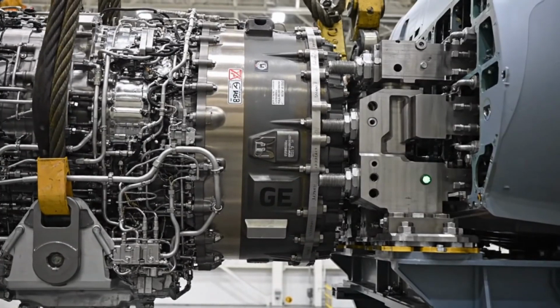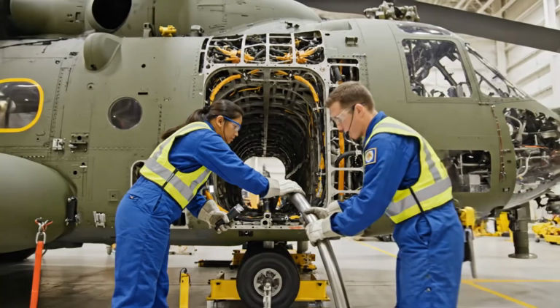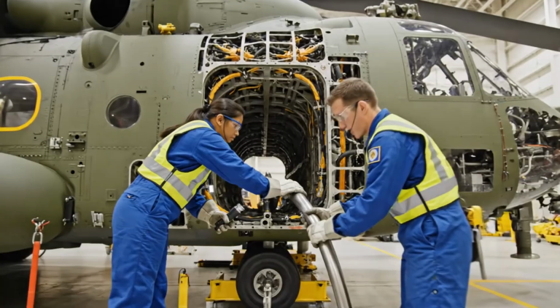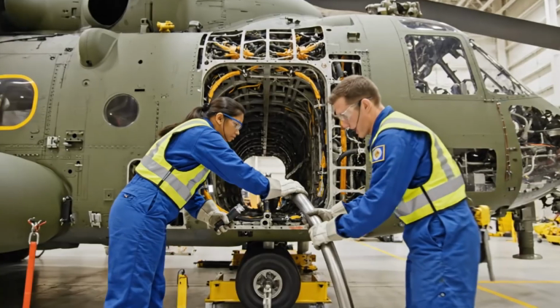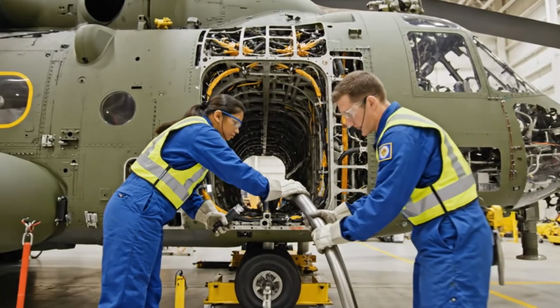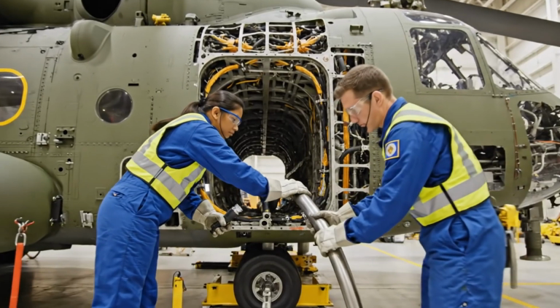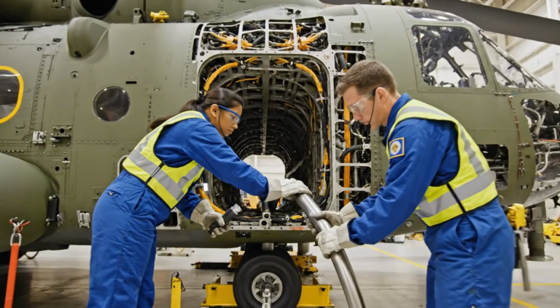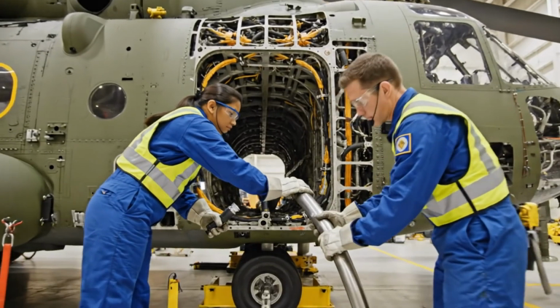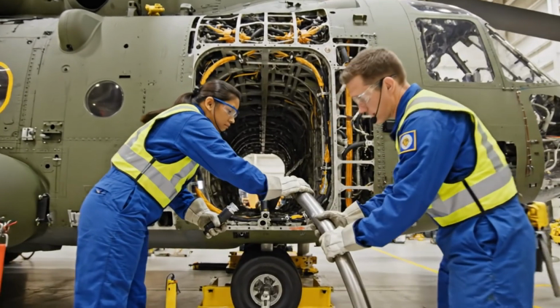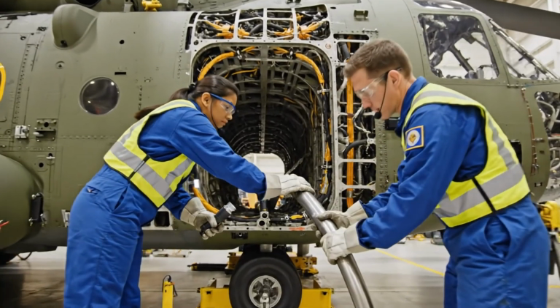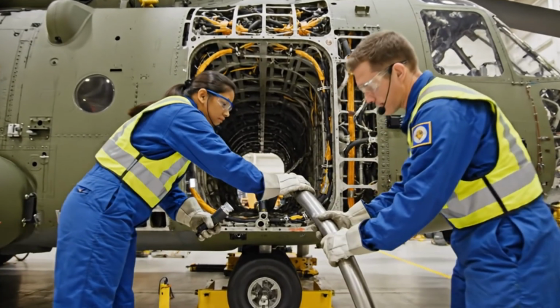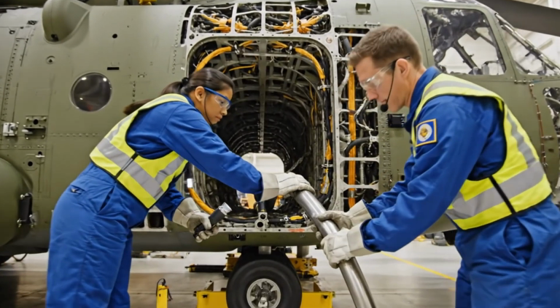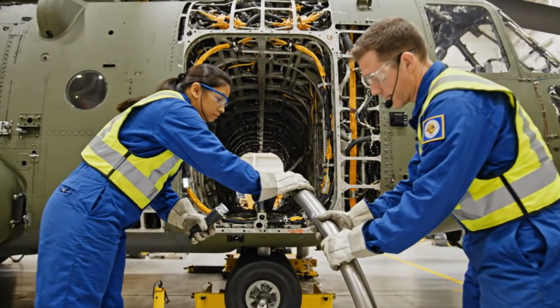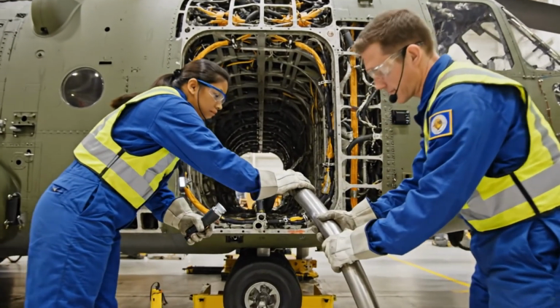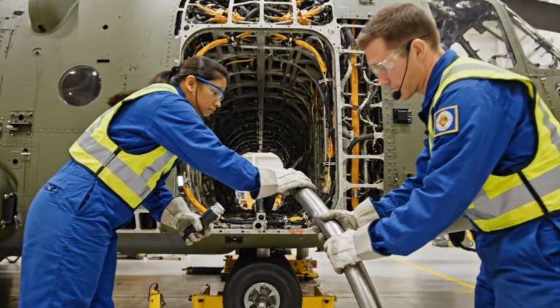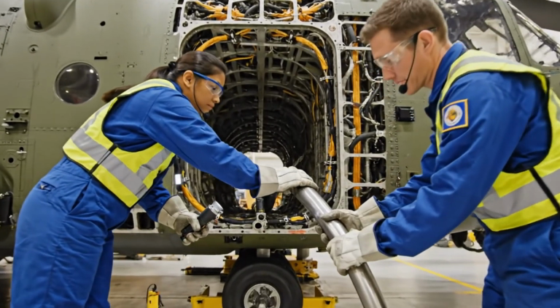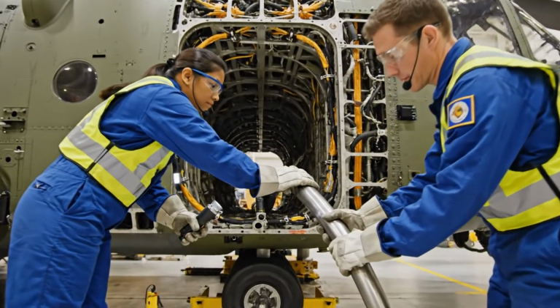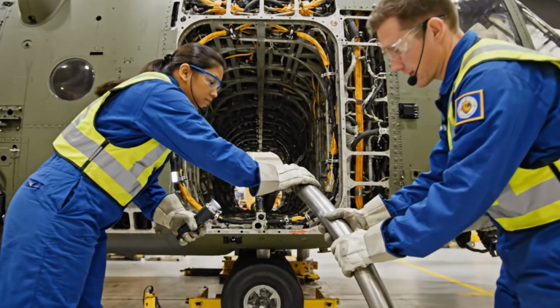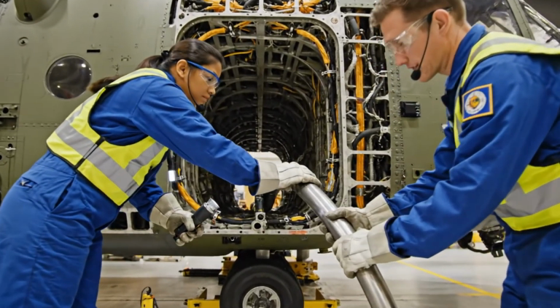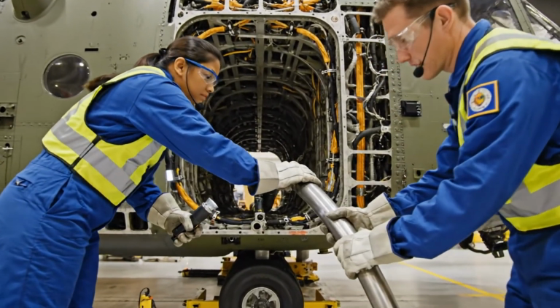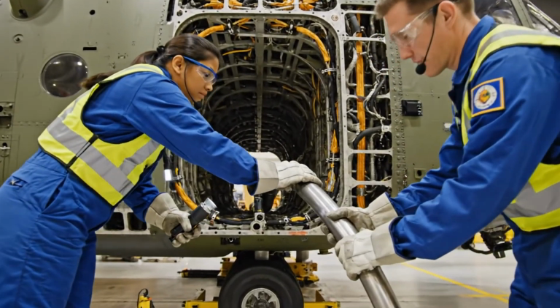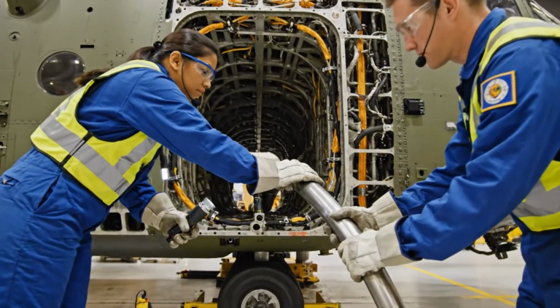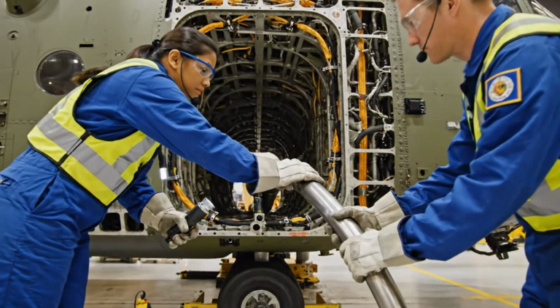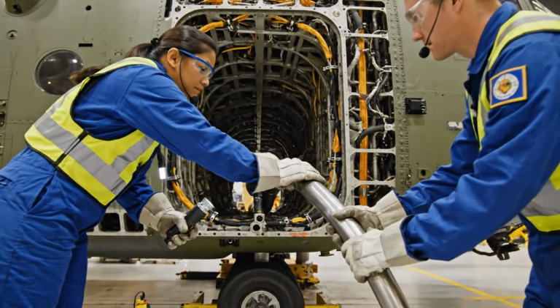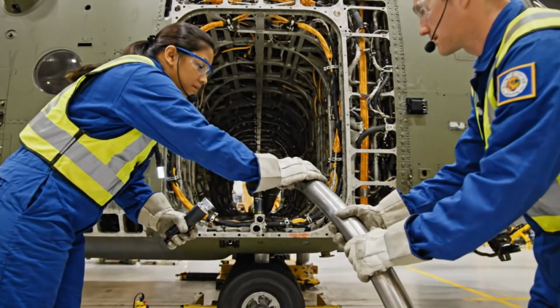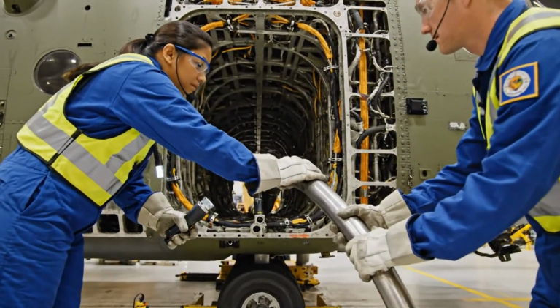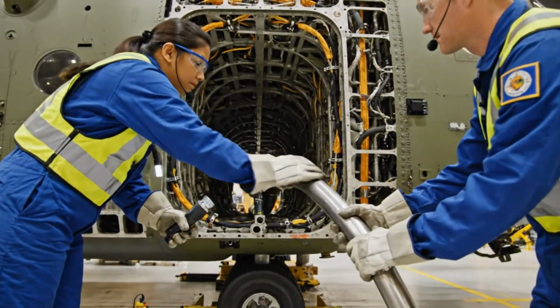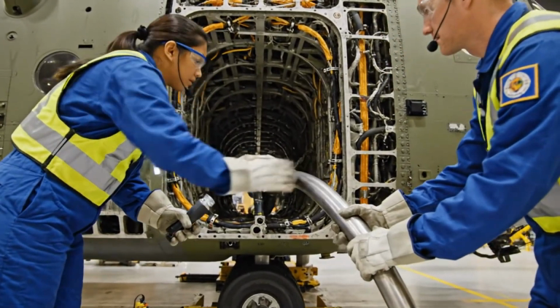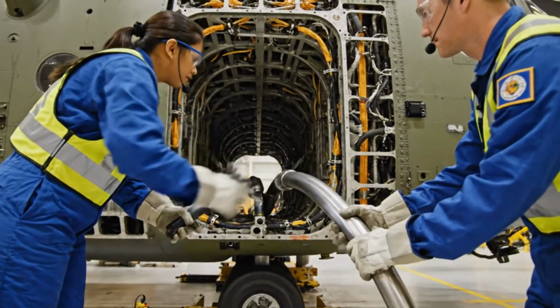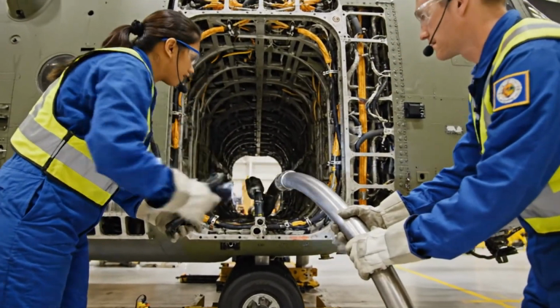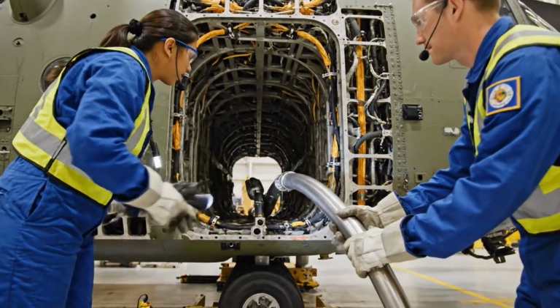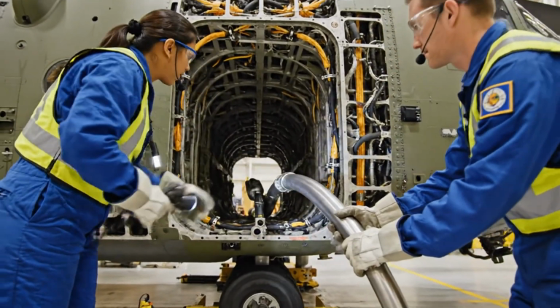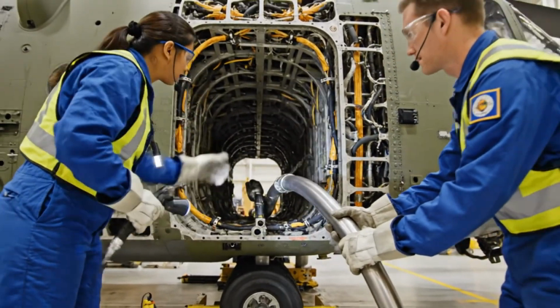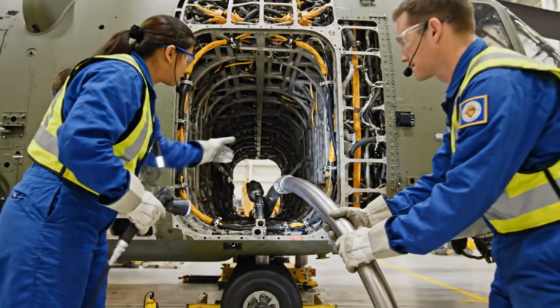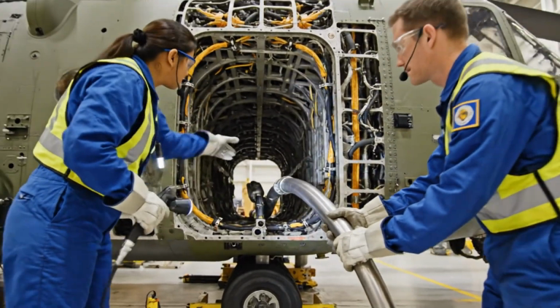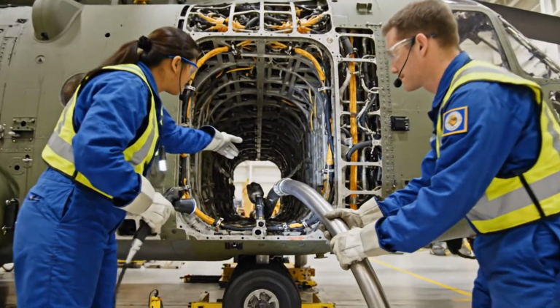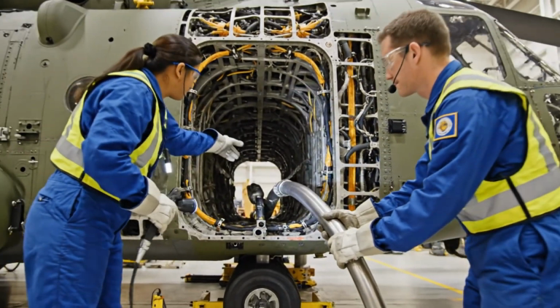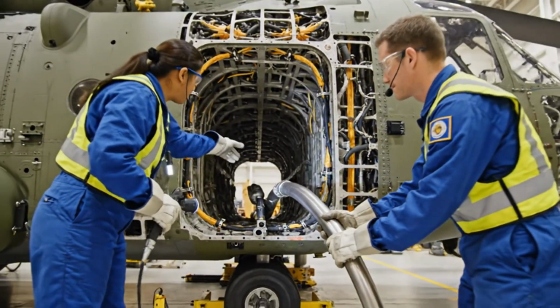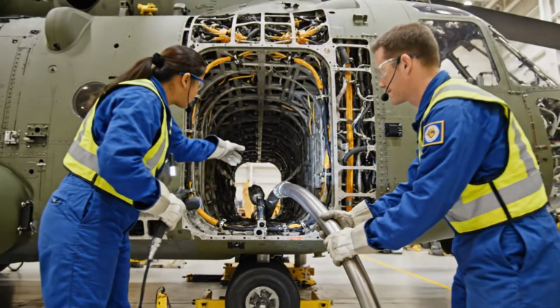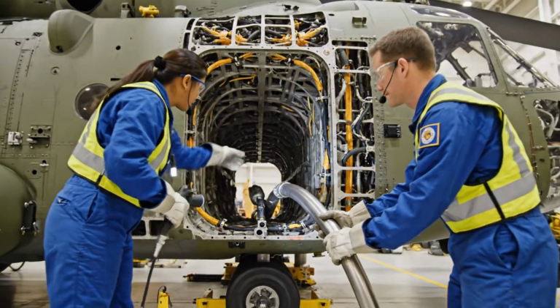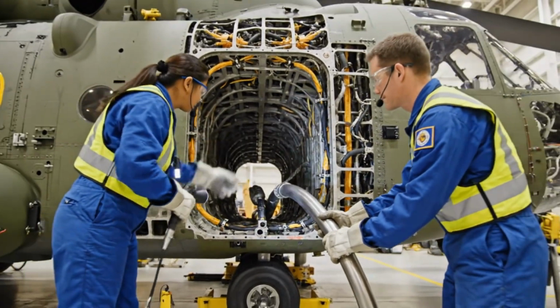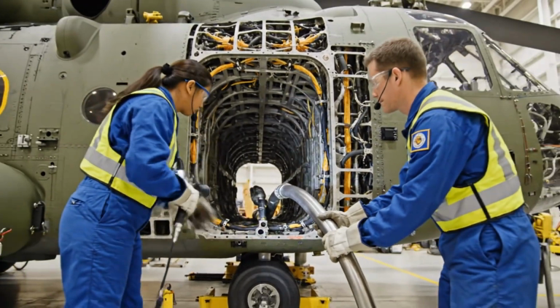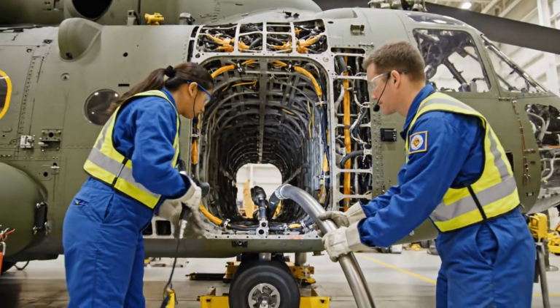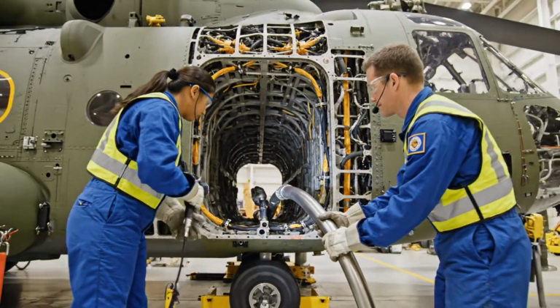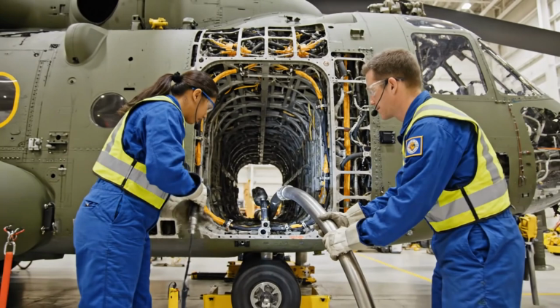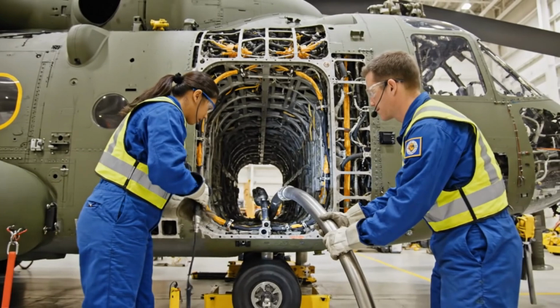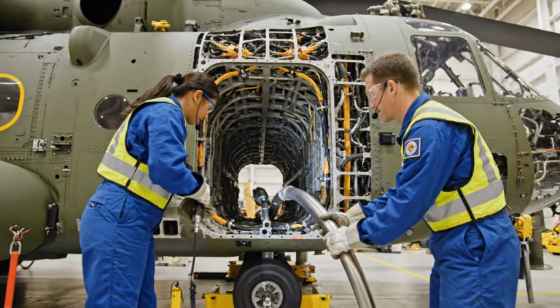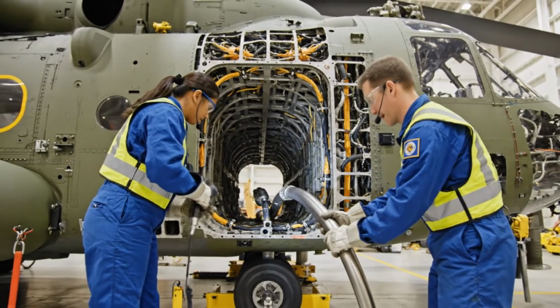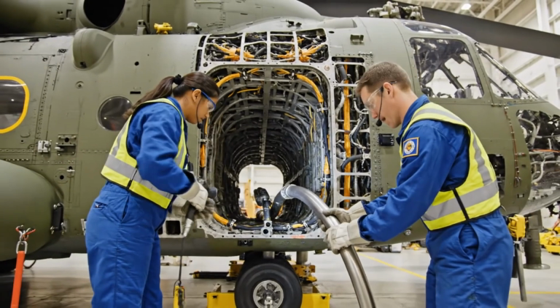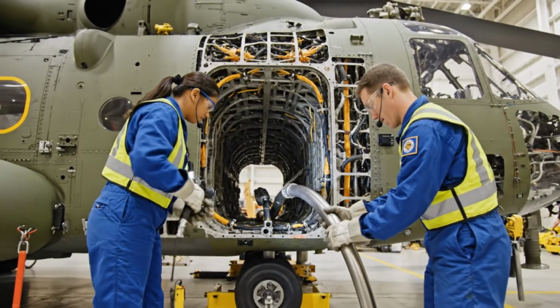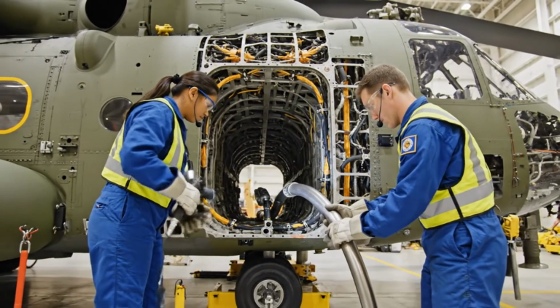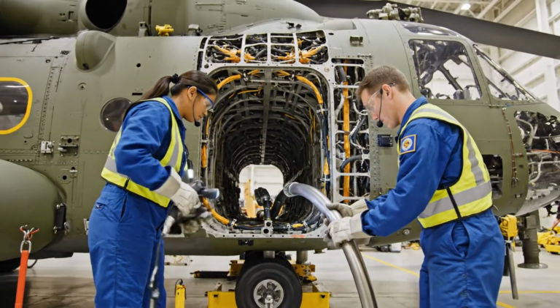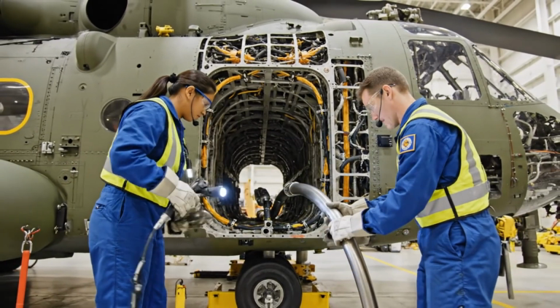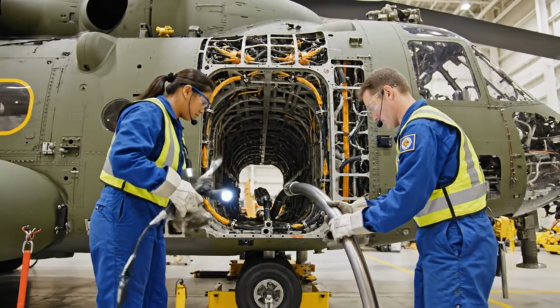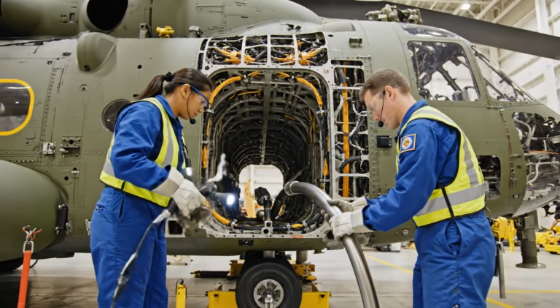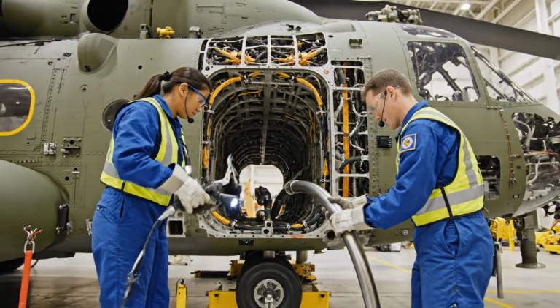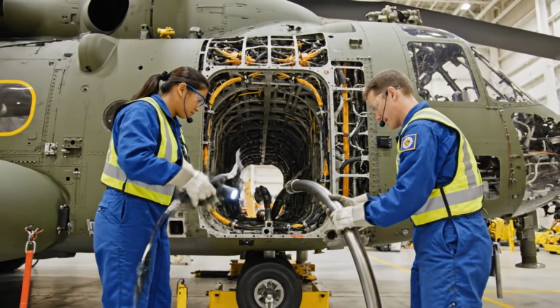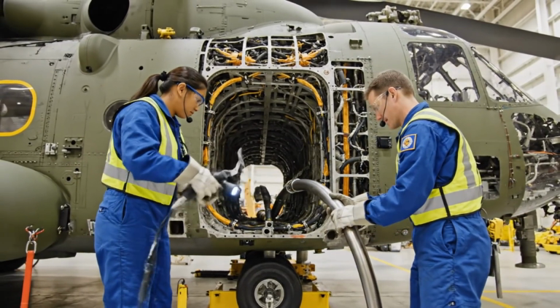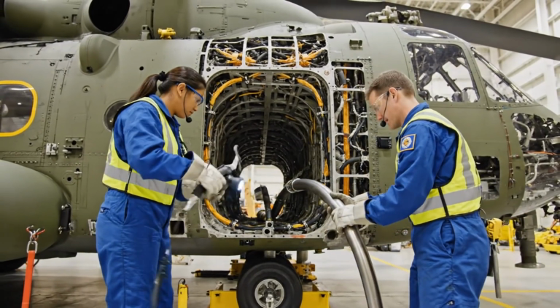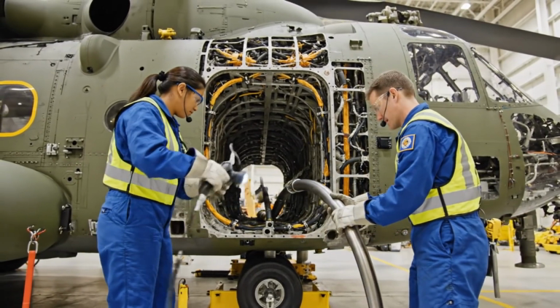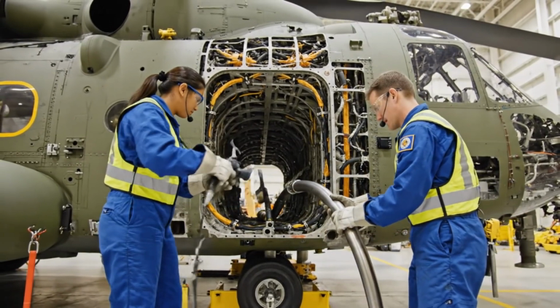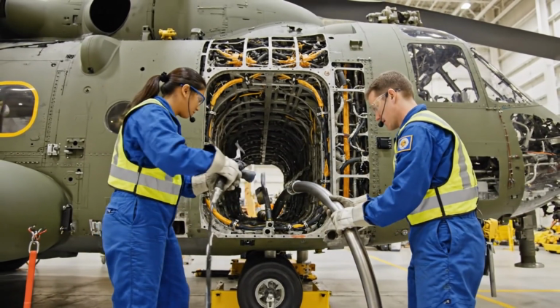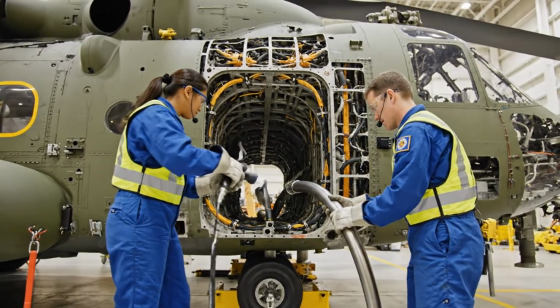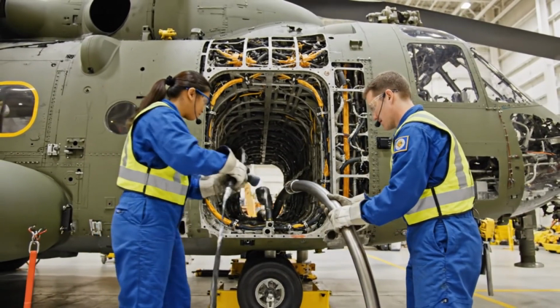Push slowly now. Watch that elbow joint. Got it. It's moving past the bracket now. Hold it there while I get the clamp started.